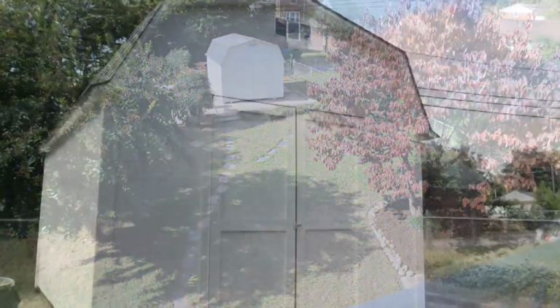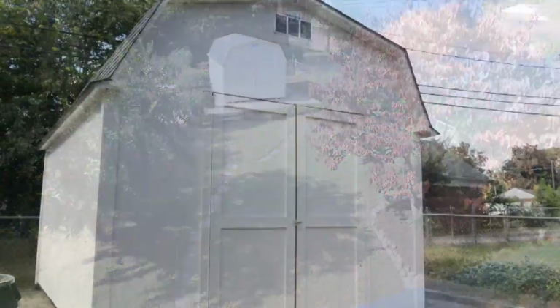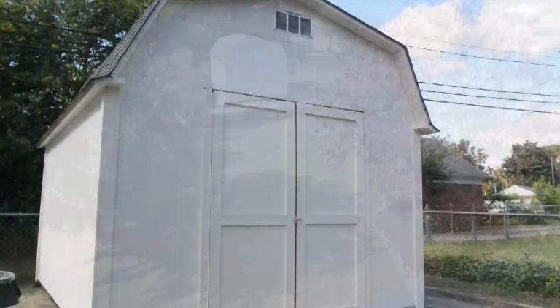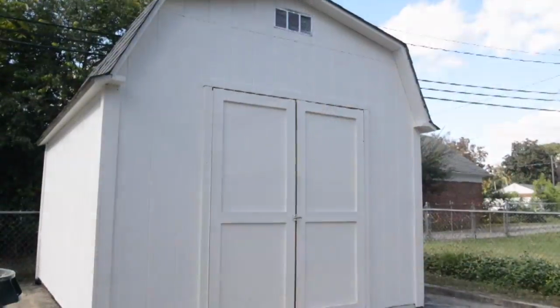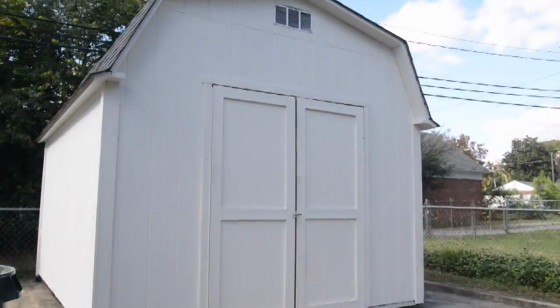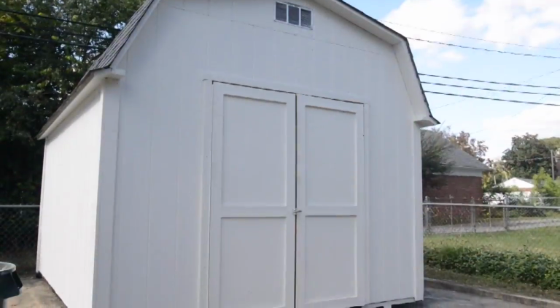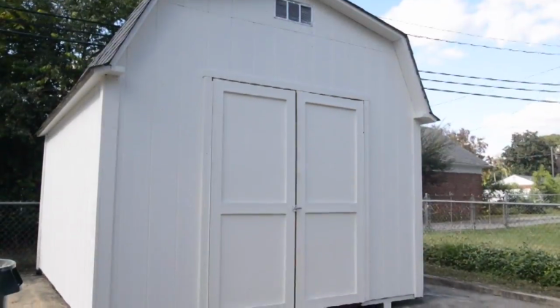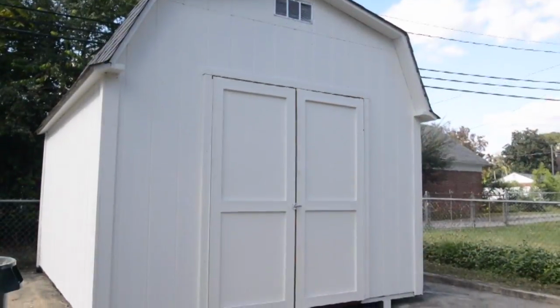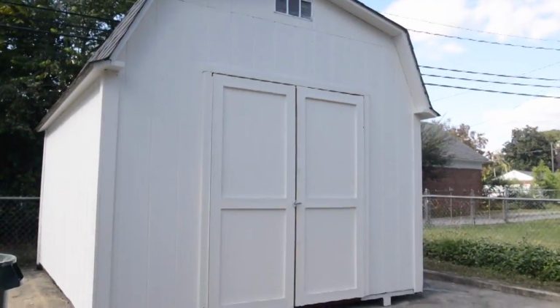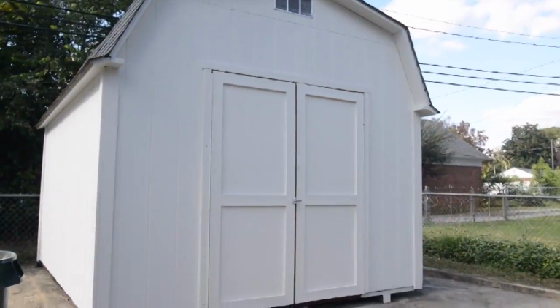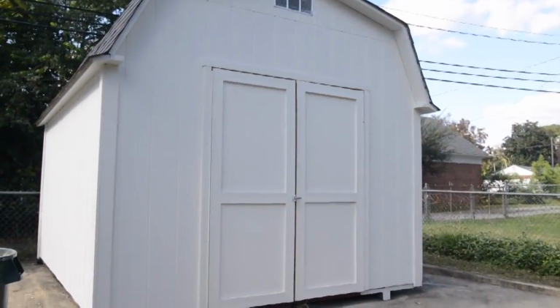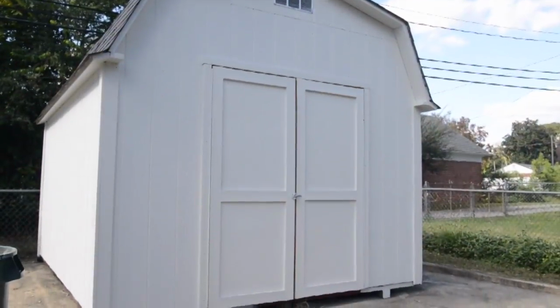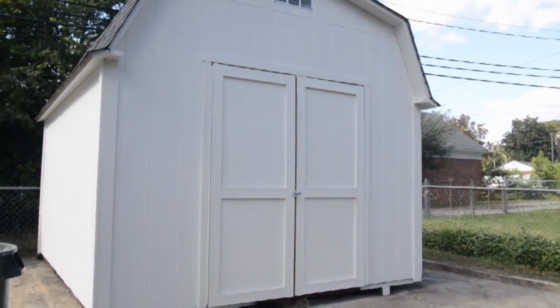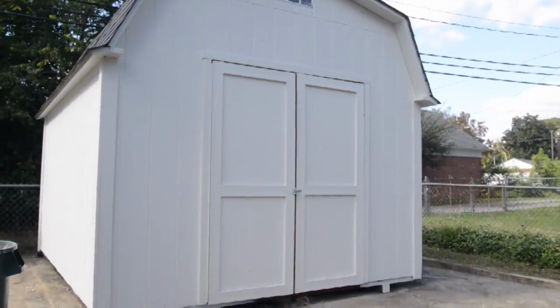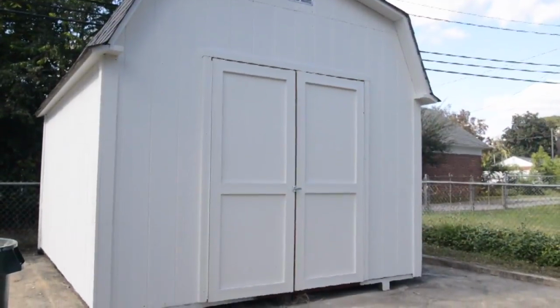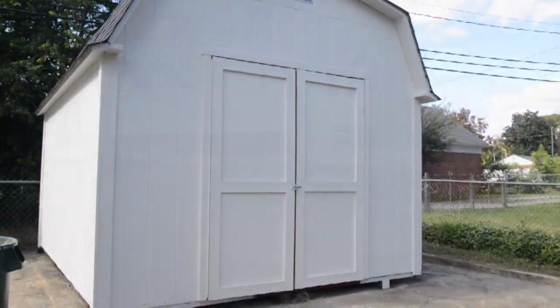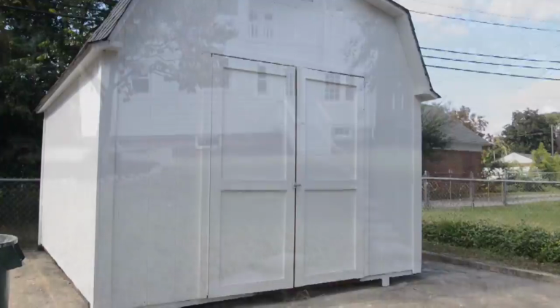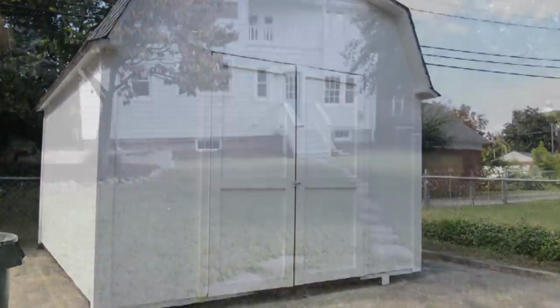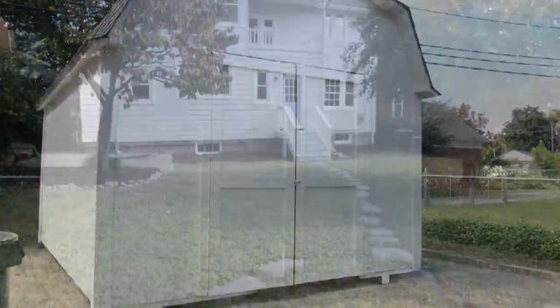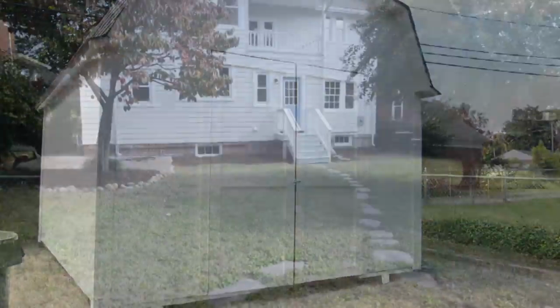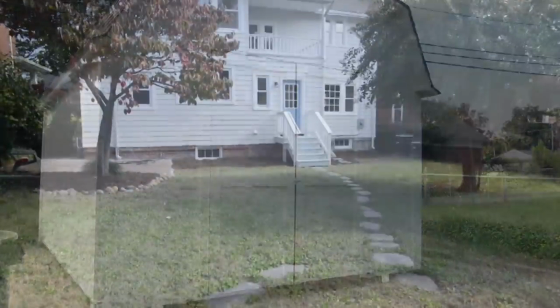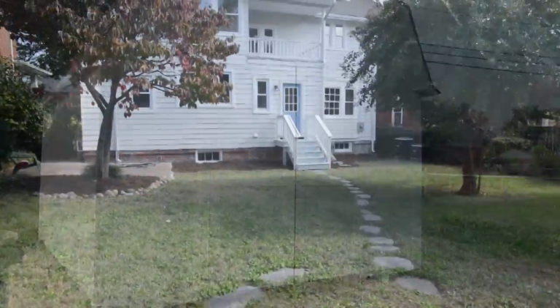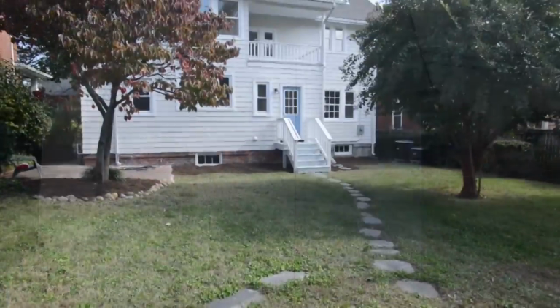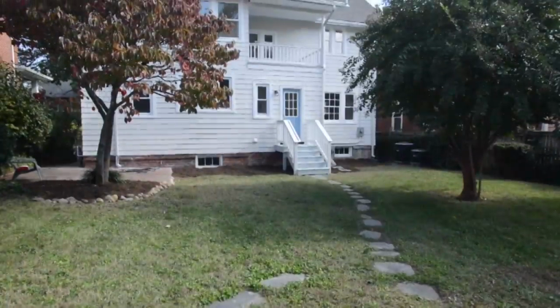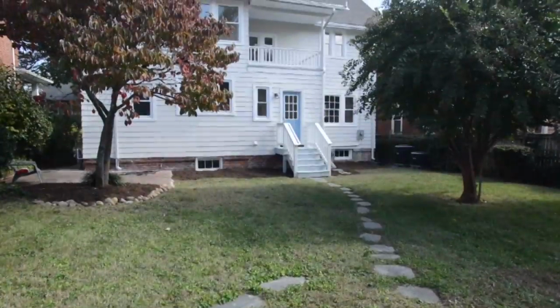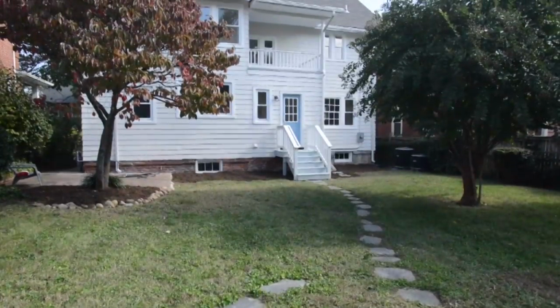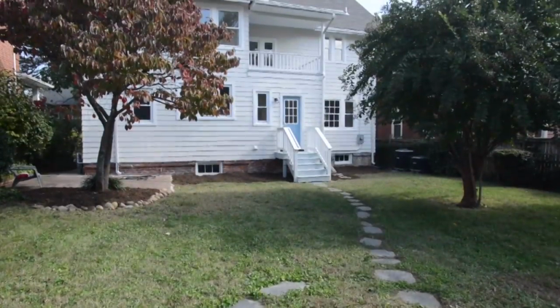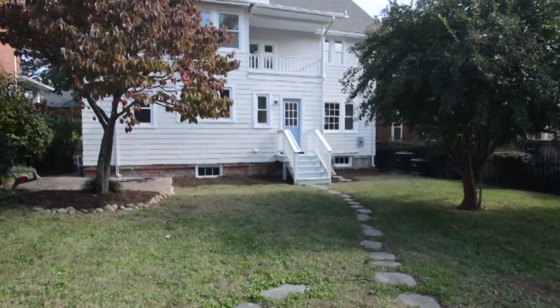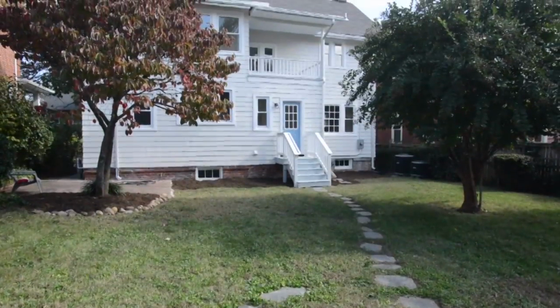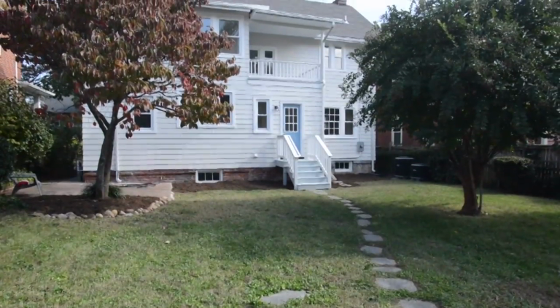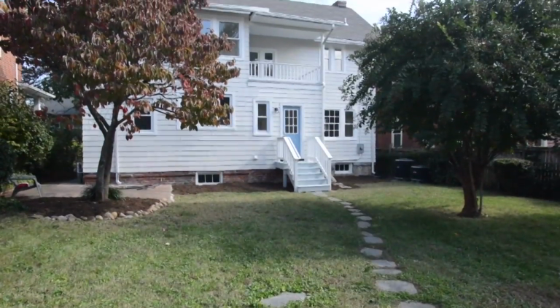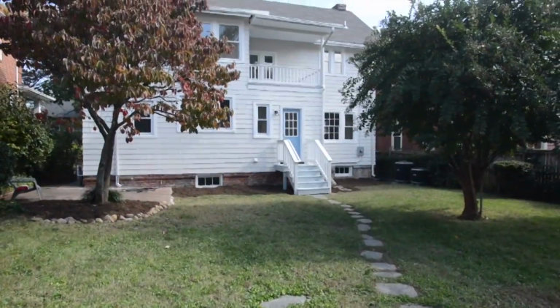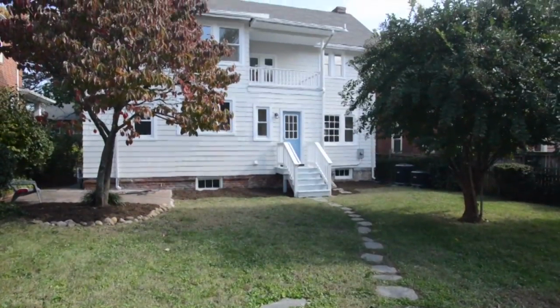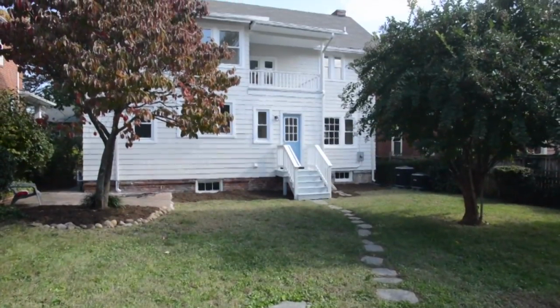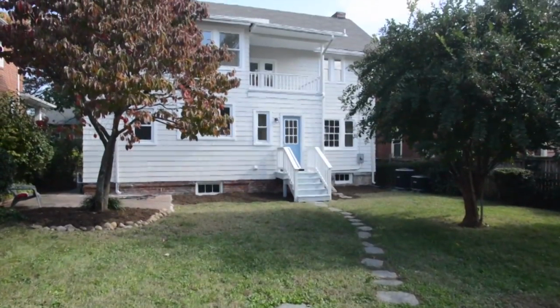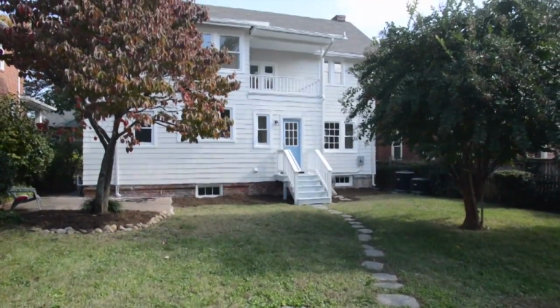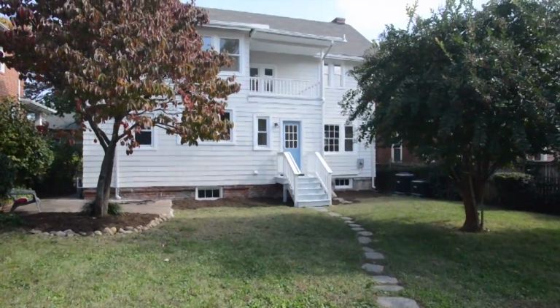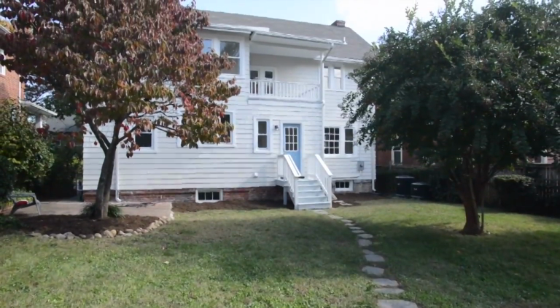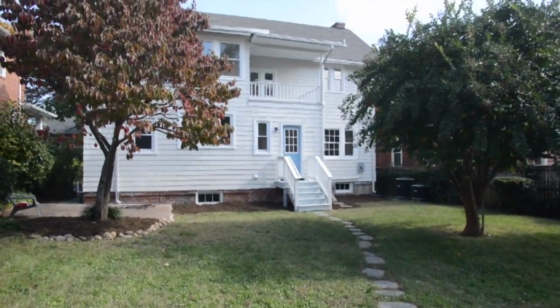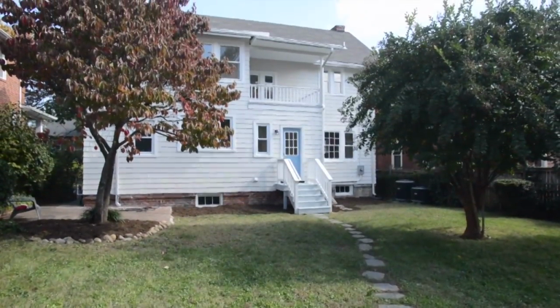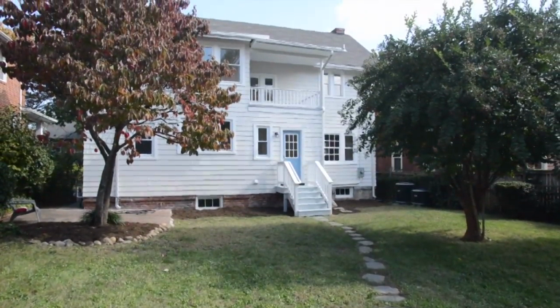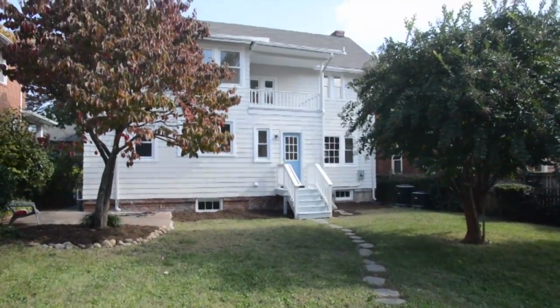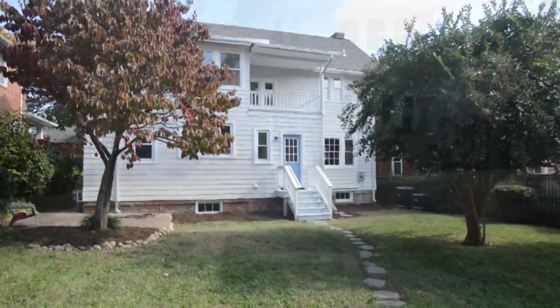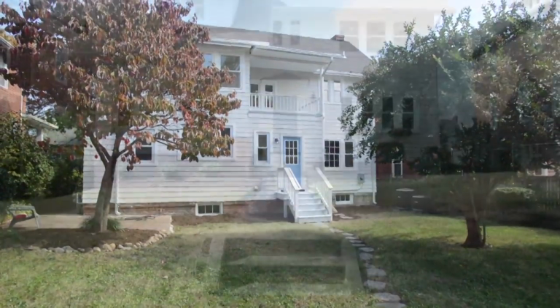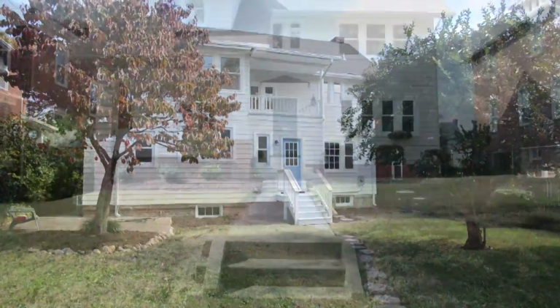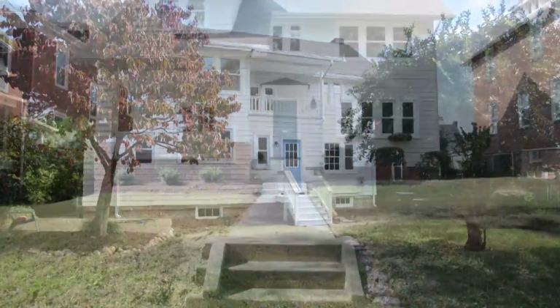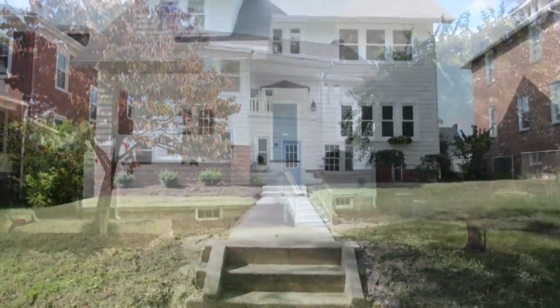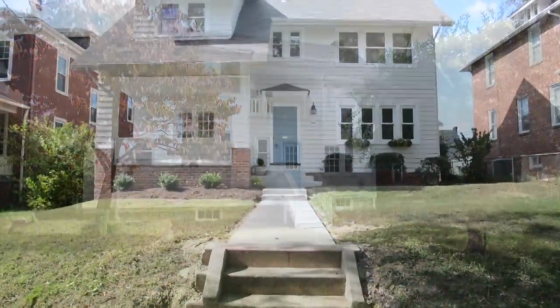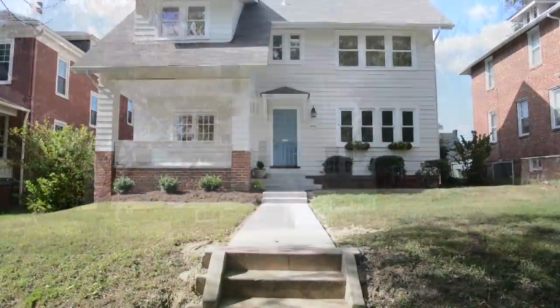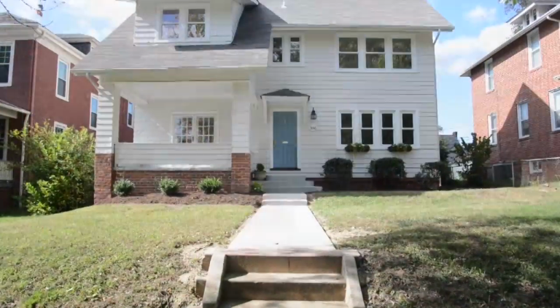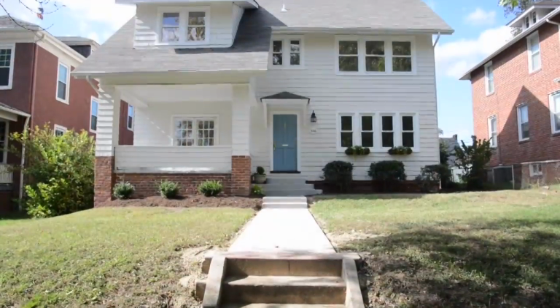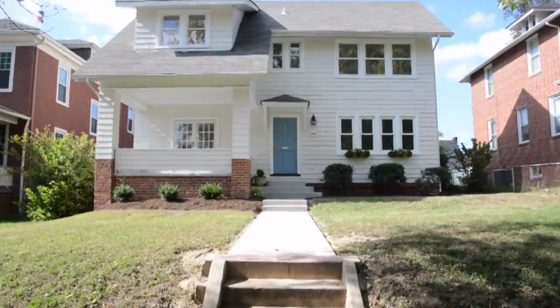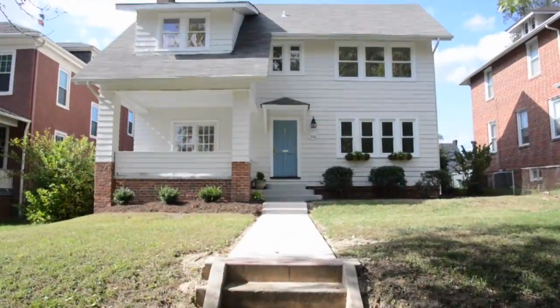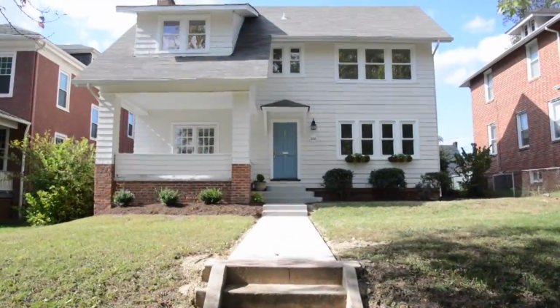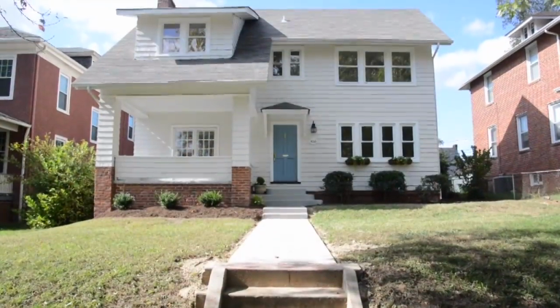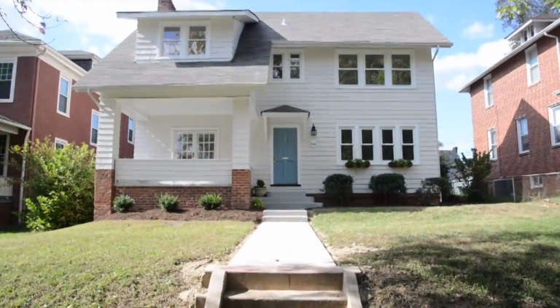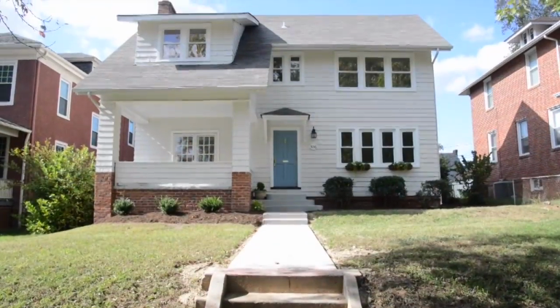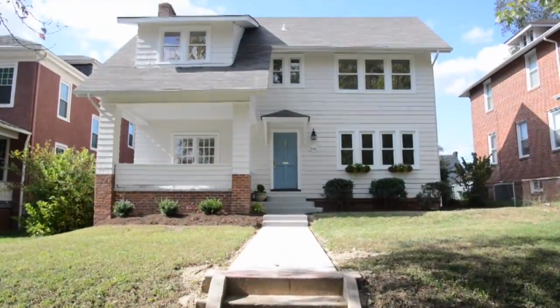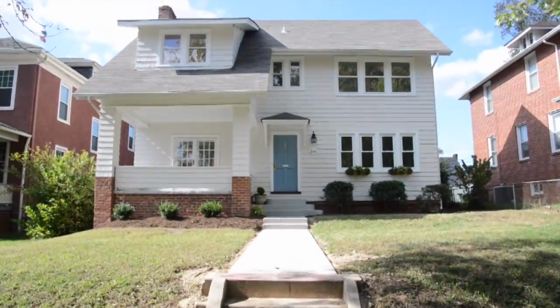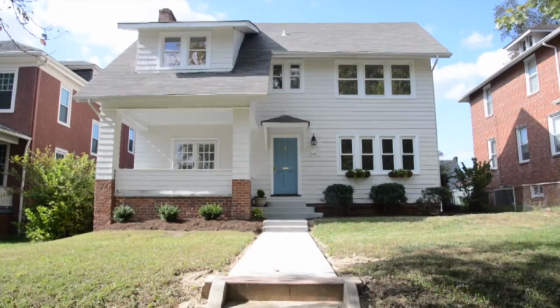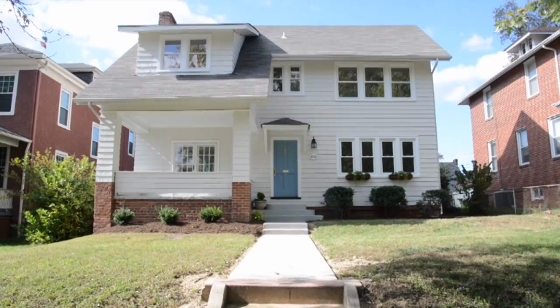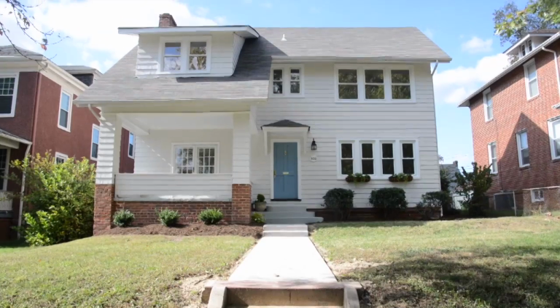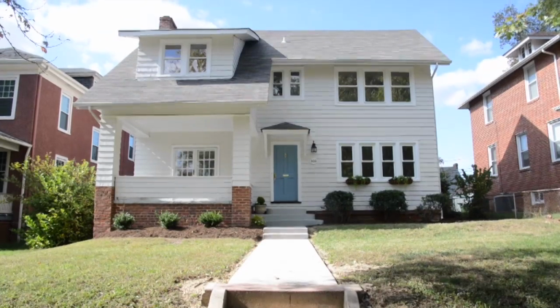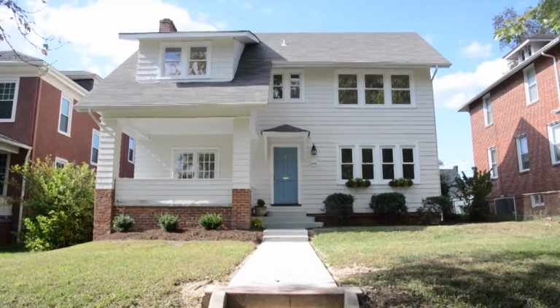A deluxe garden shed. Another renovation by William. Just move in and watch the sunset.